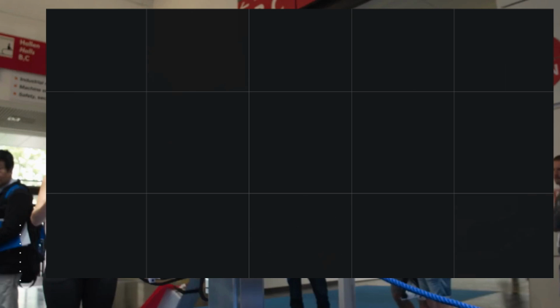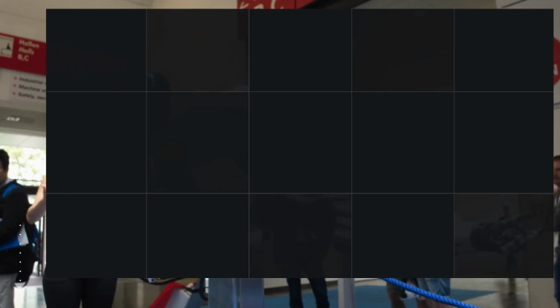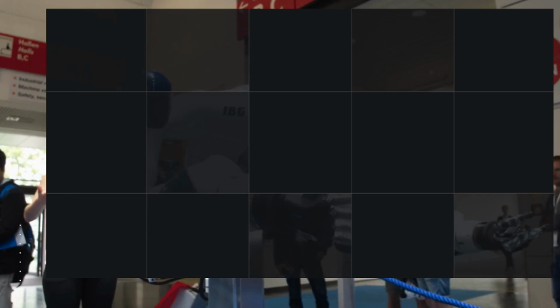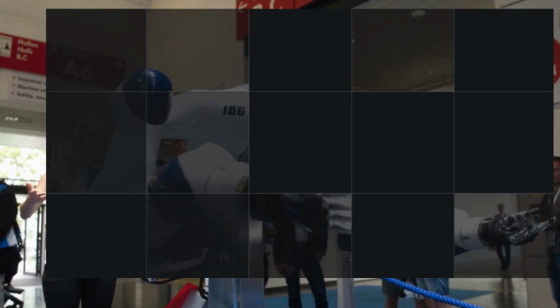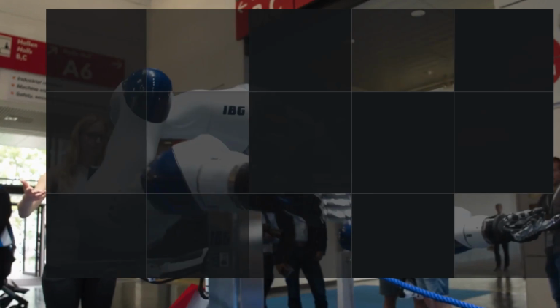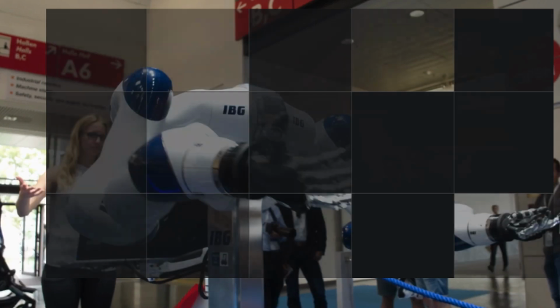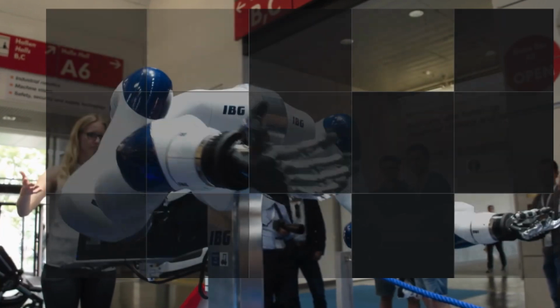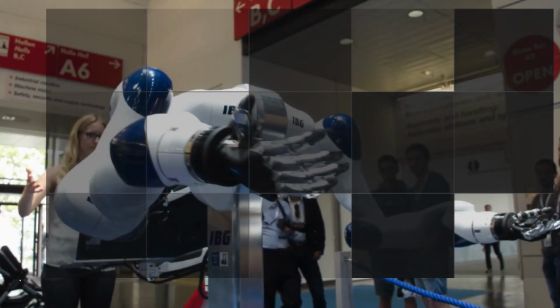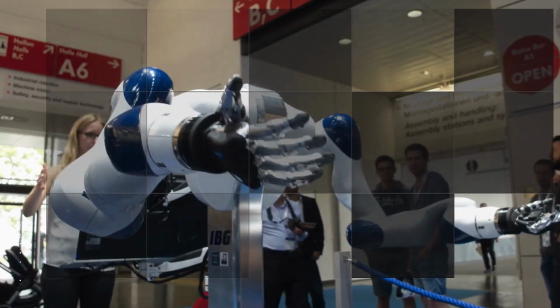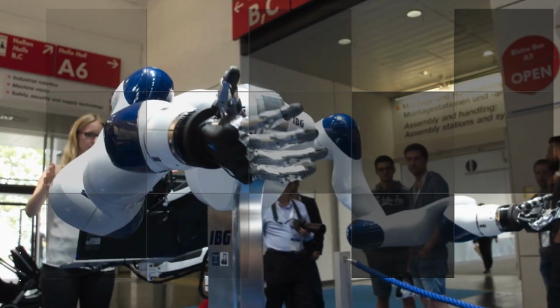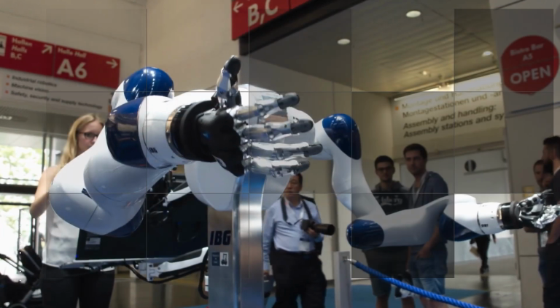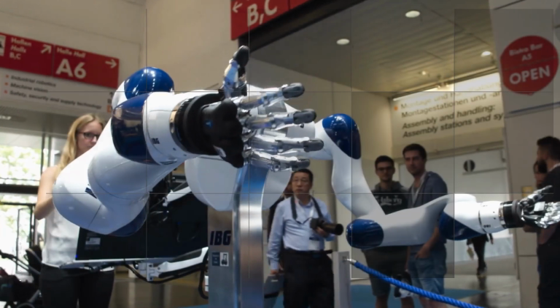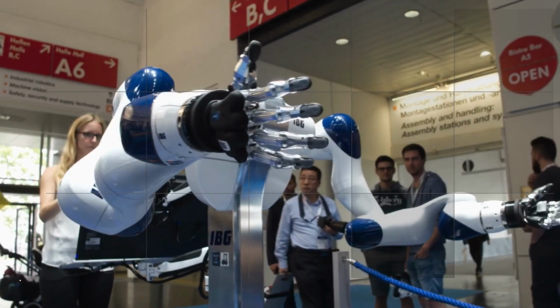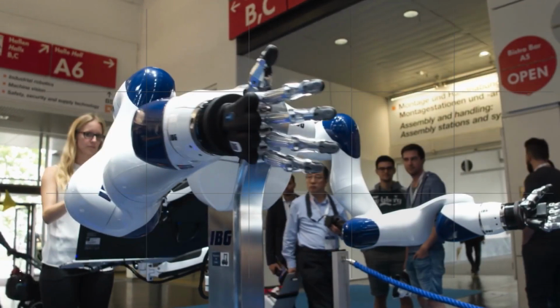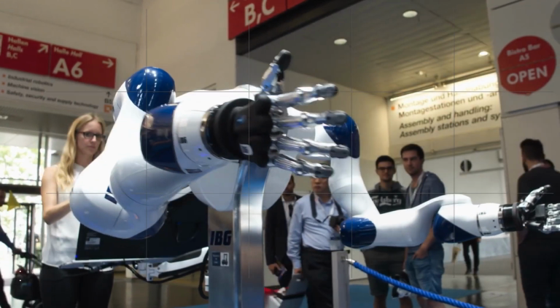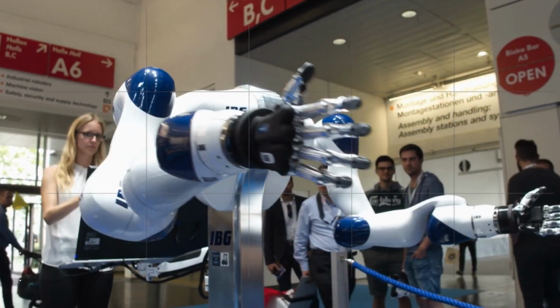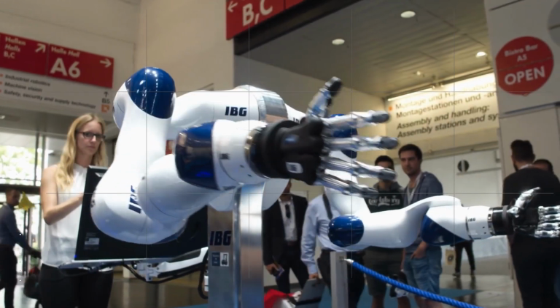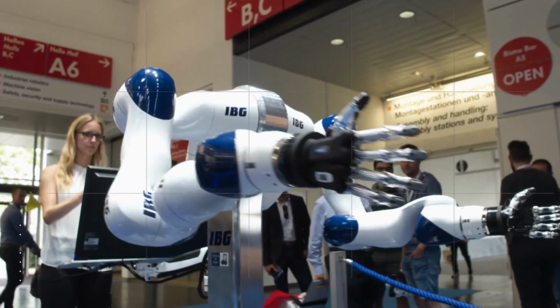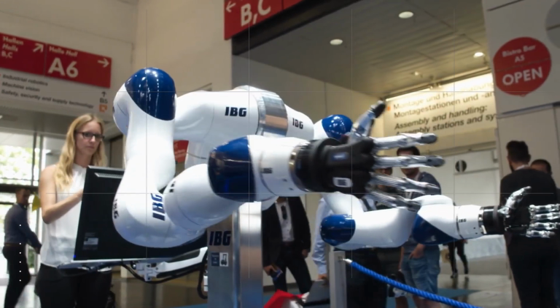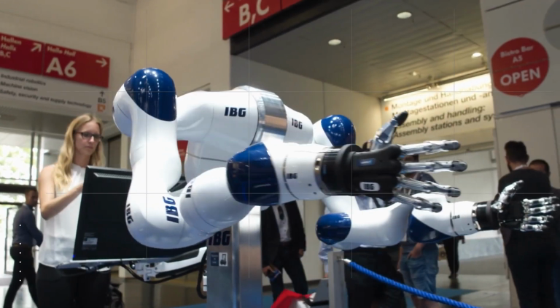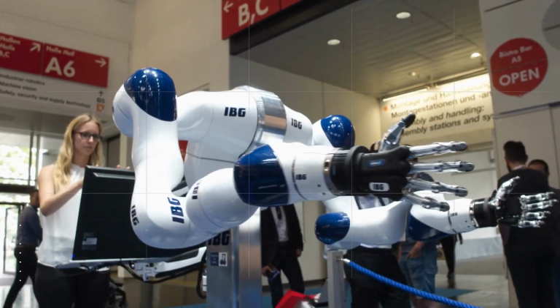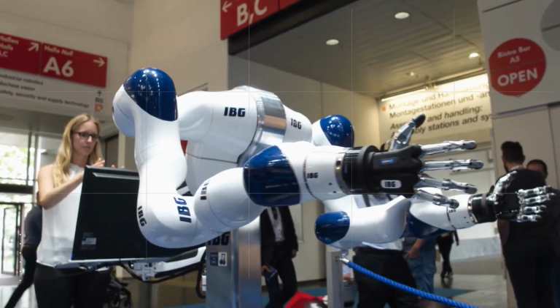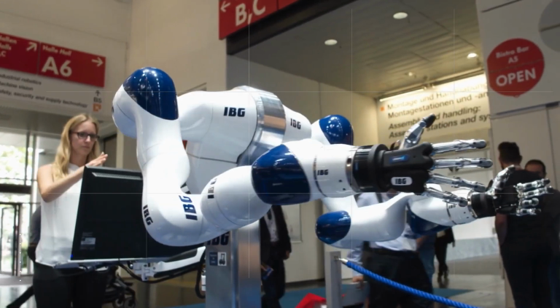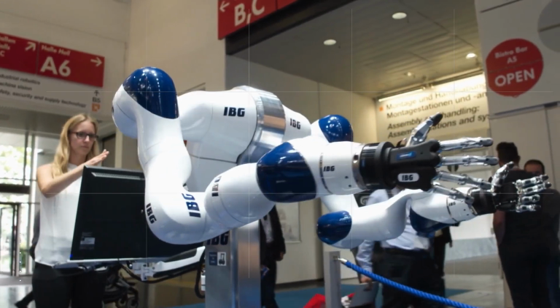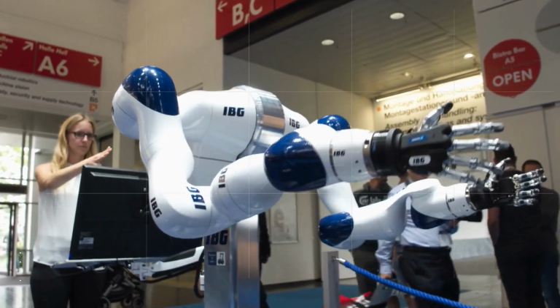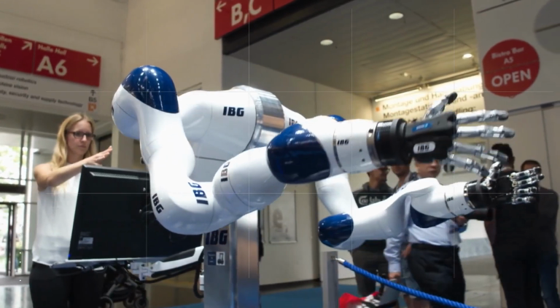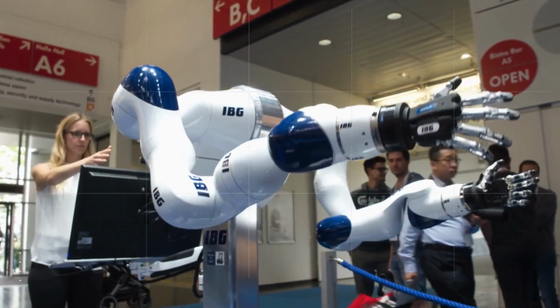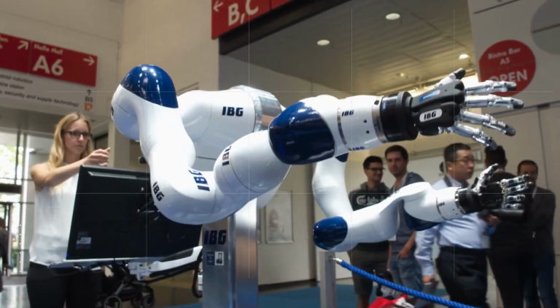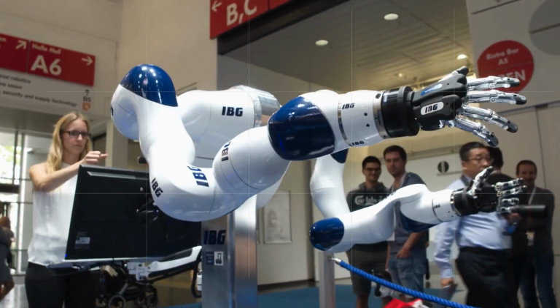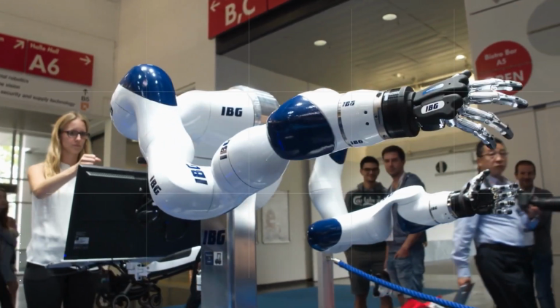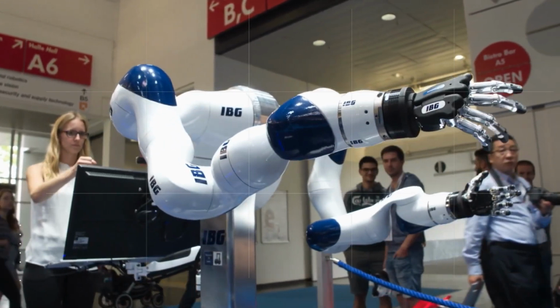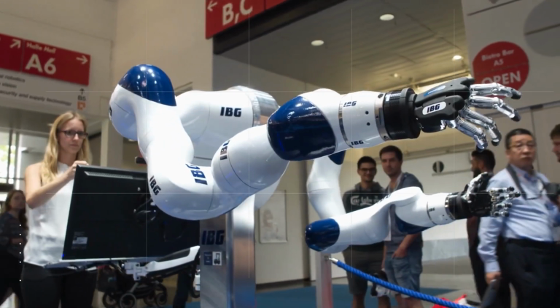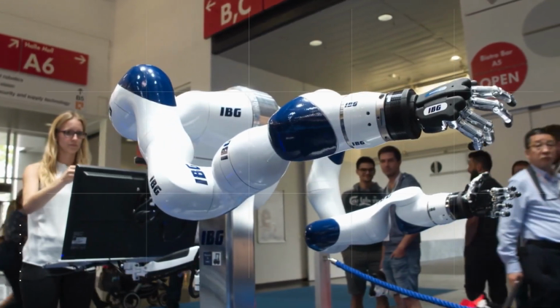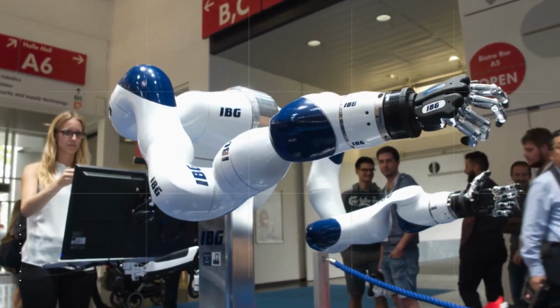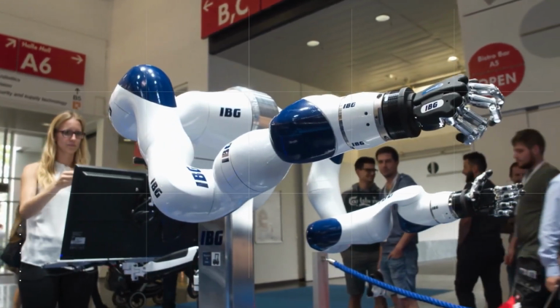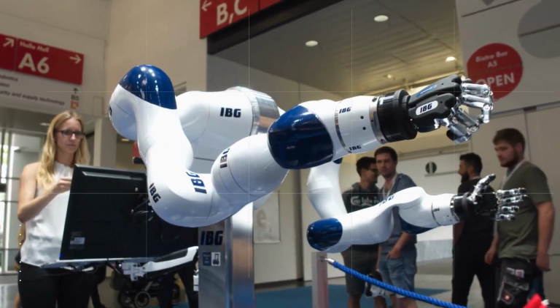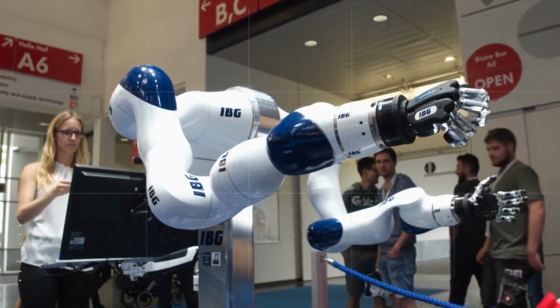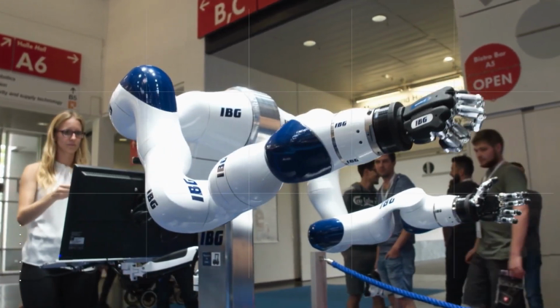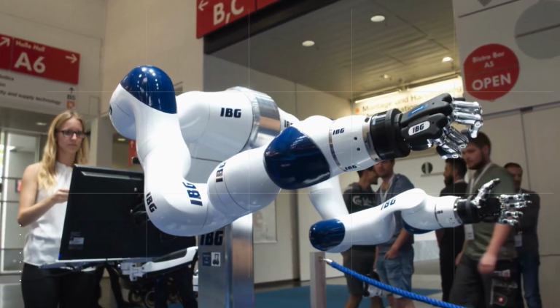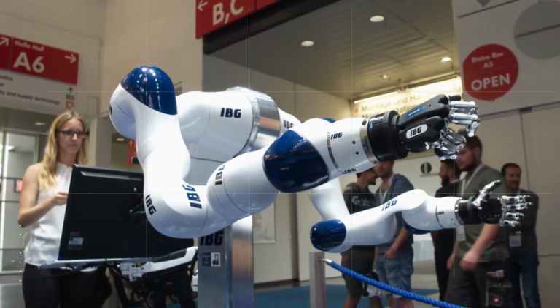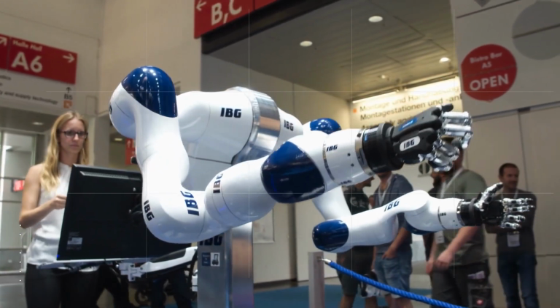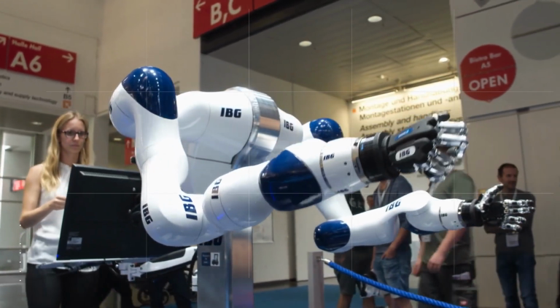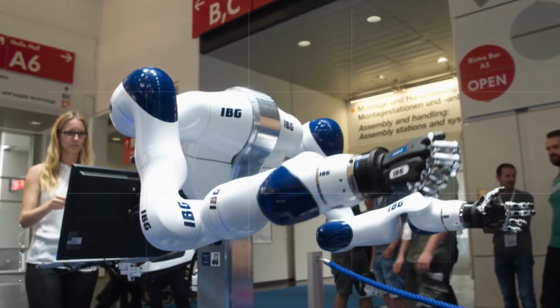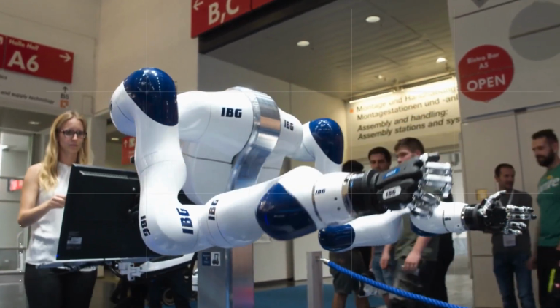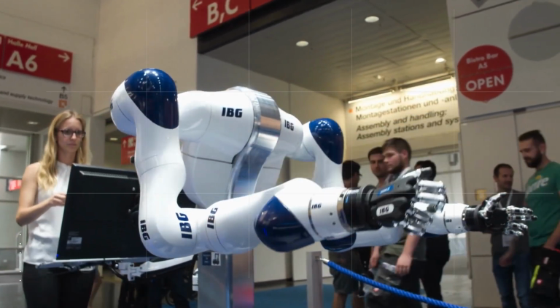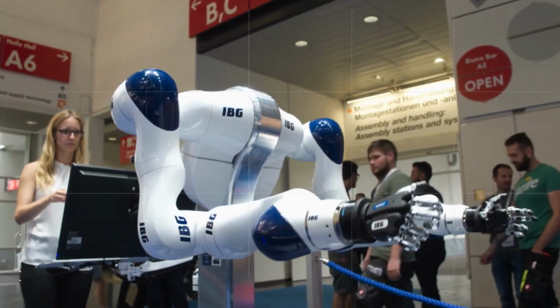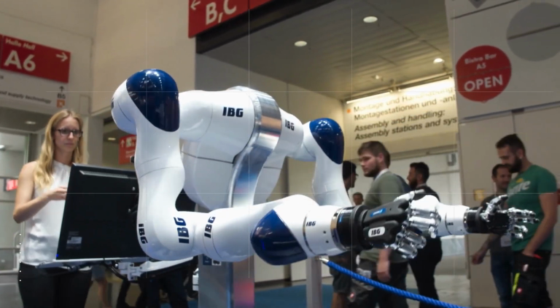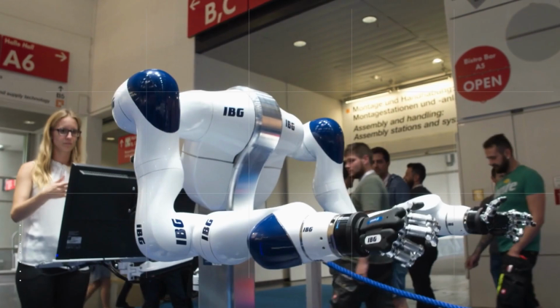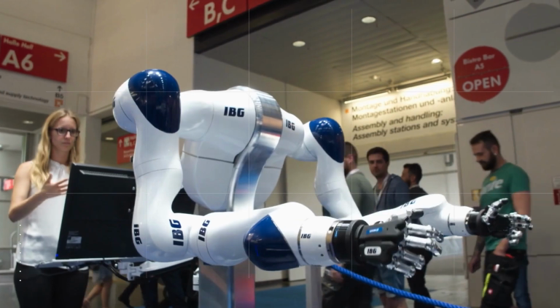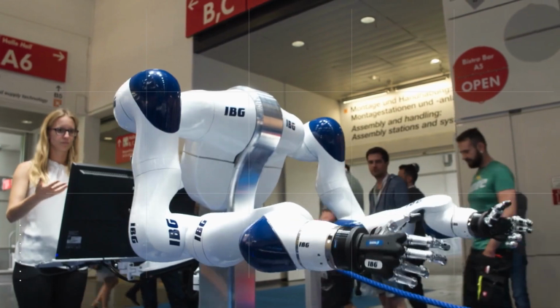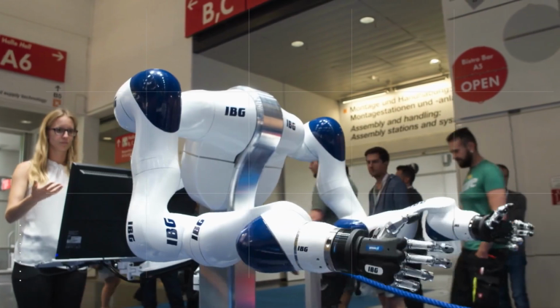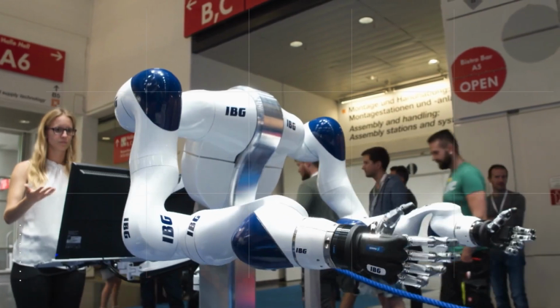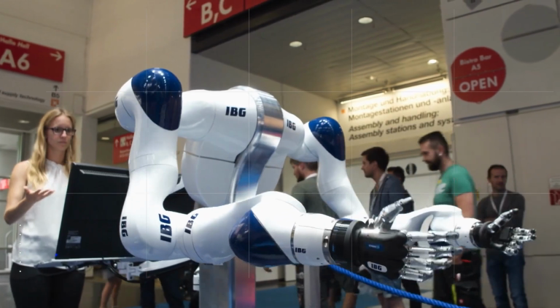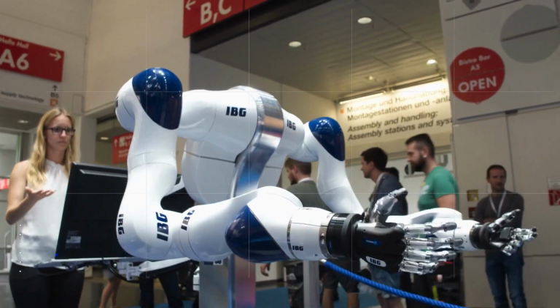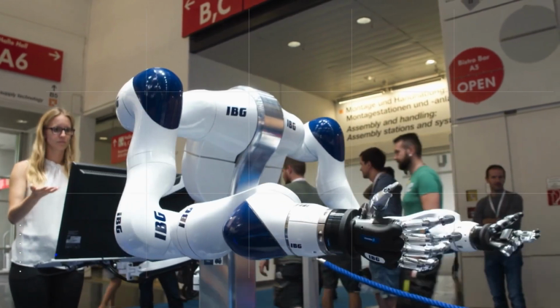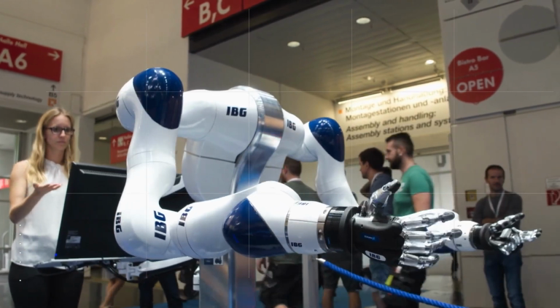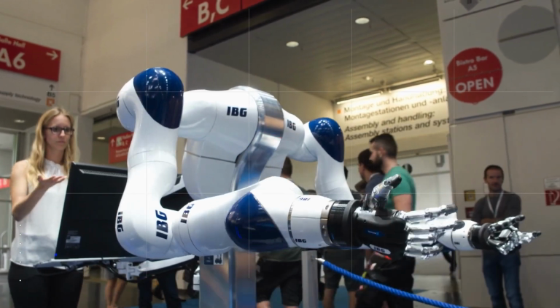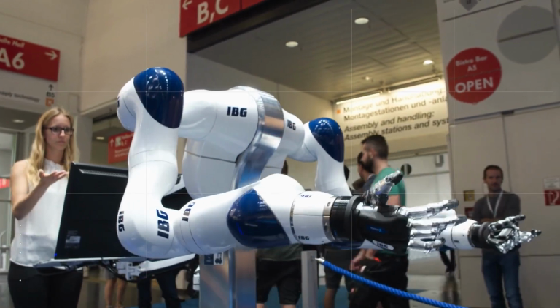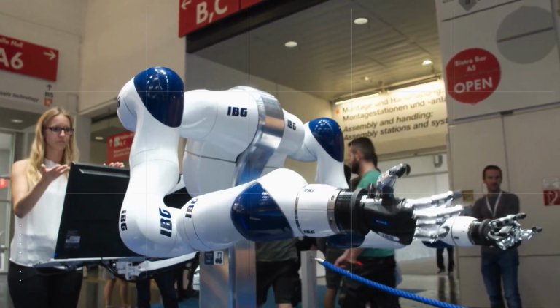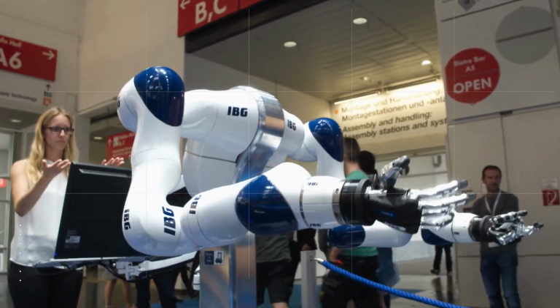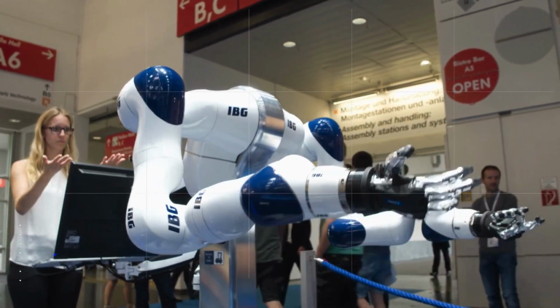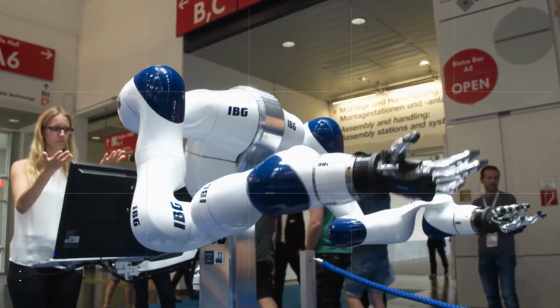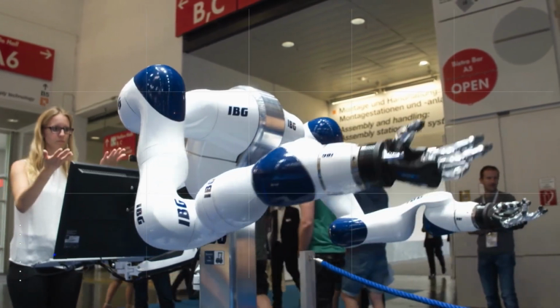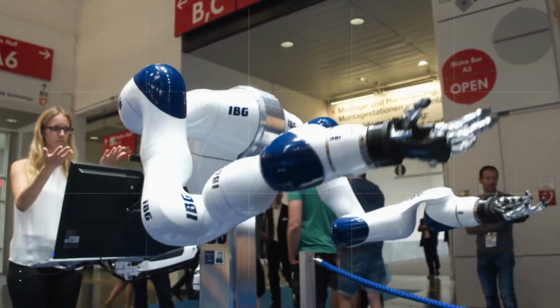Hello! Did you know that the word 'robot' comes from the Czech word 'robota,' which means 'forced labor'?